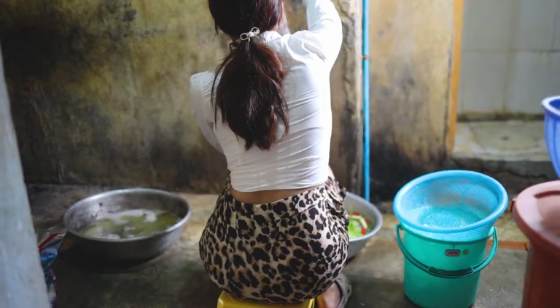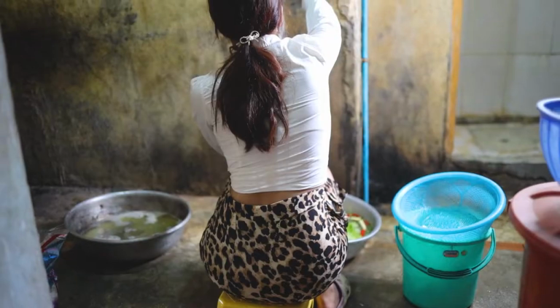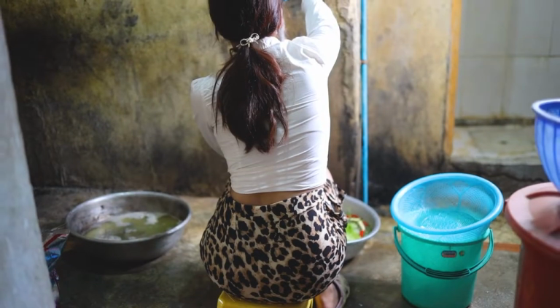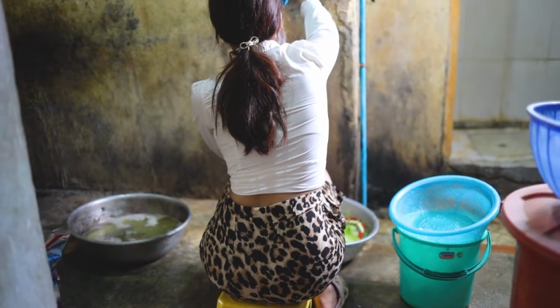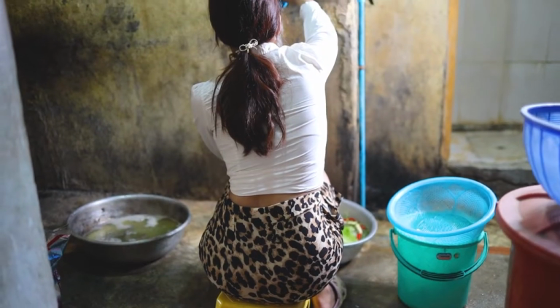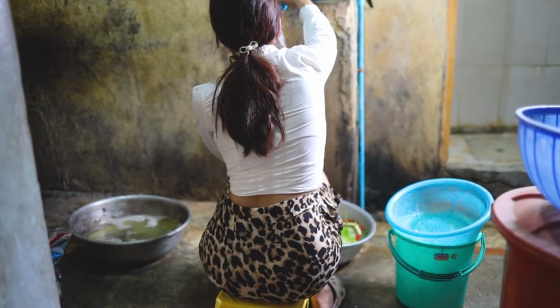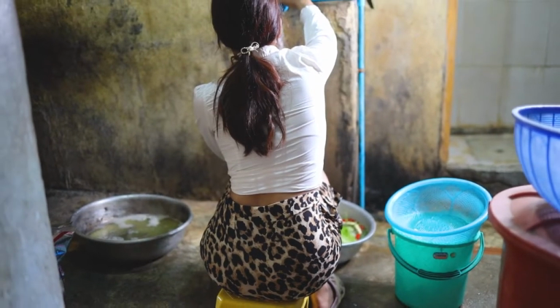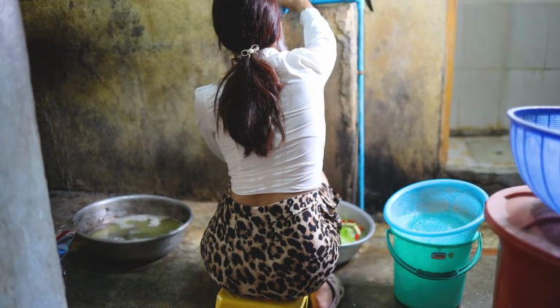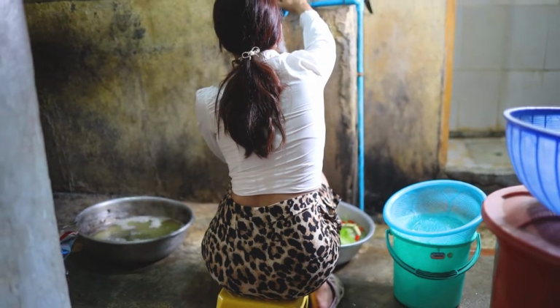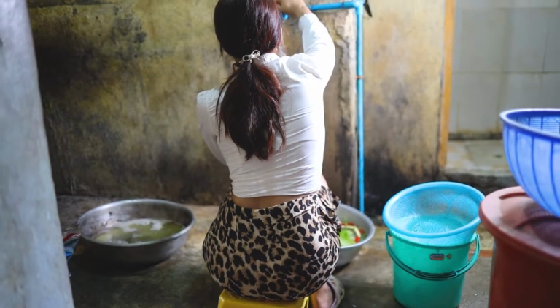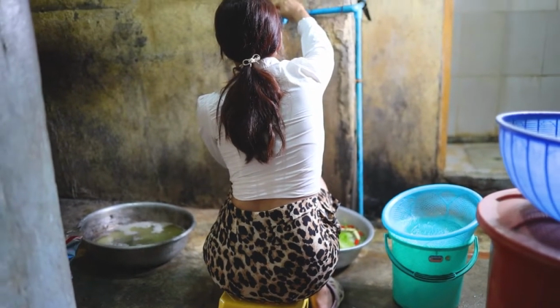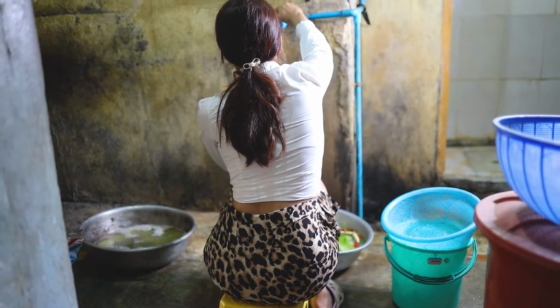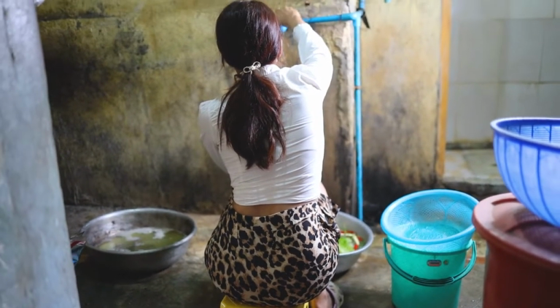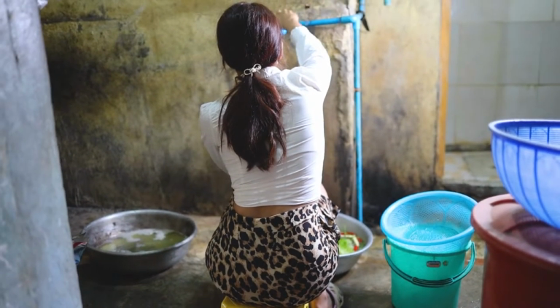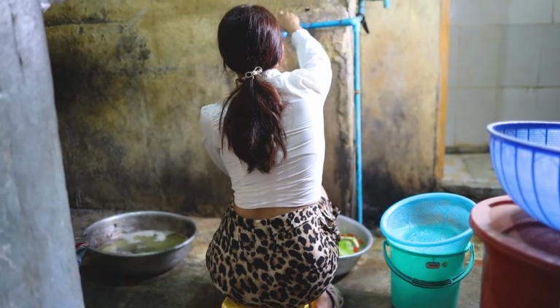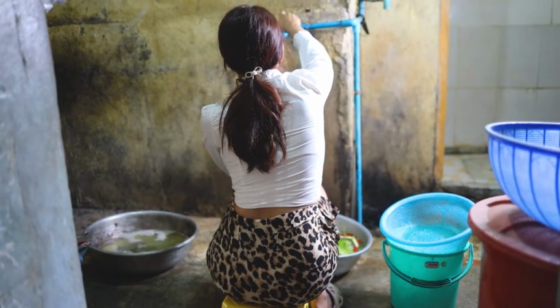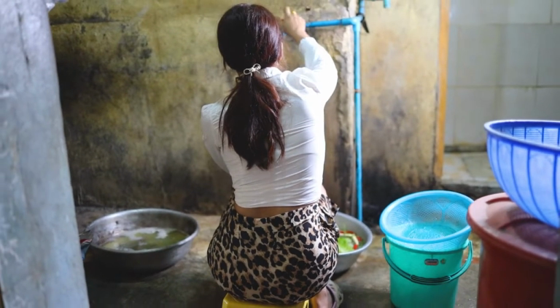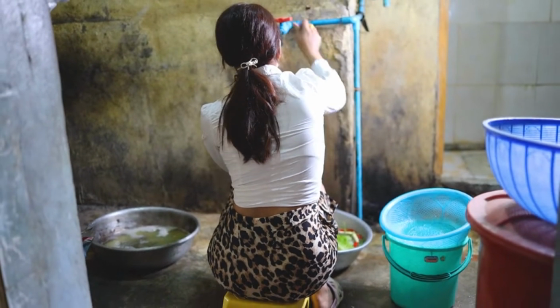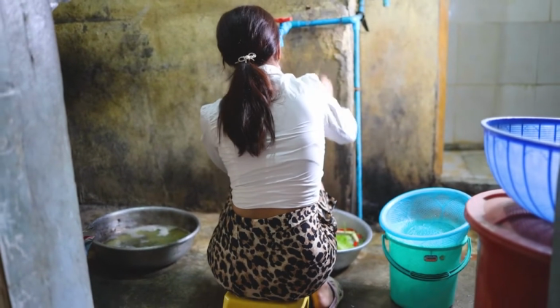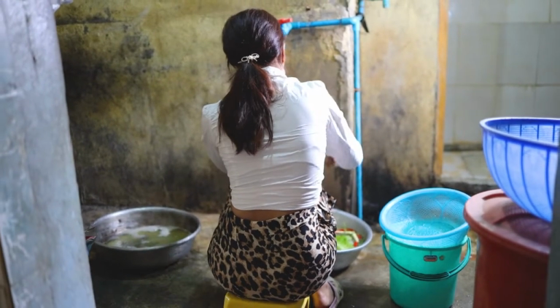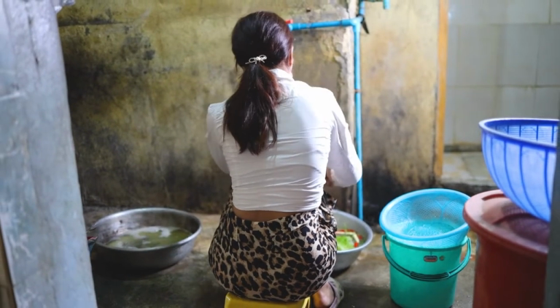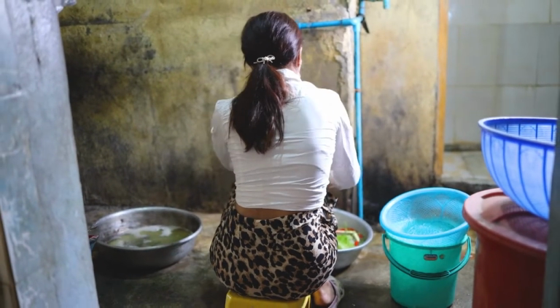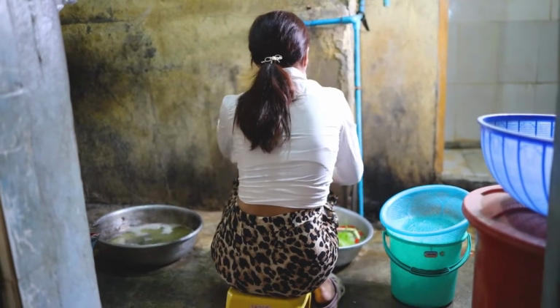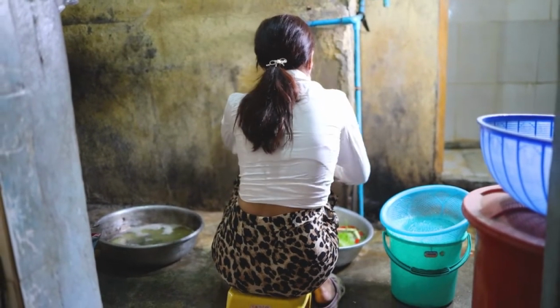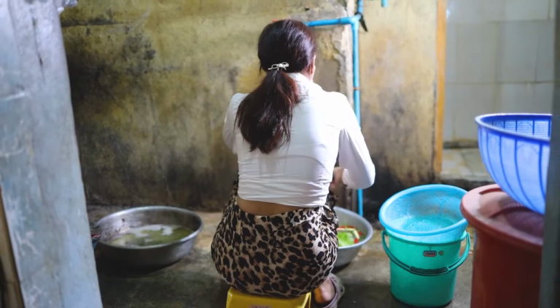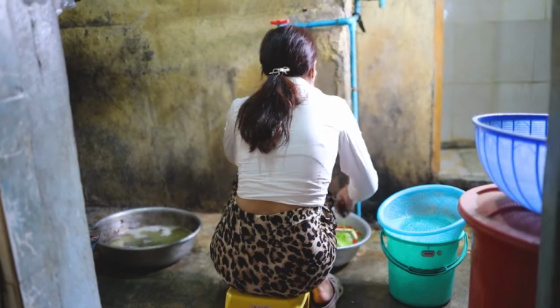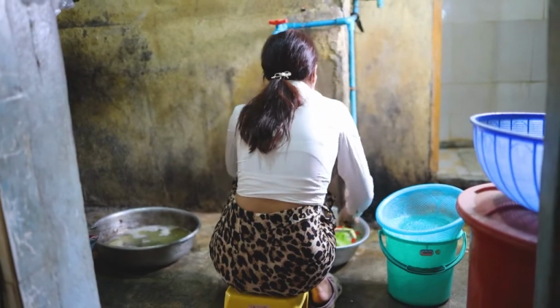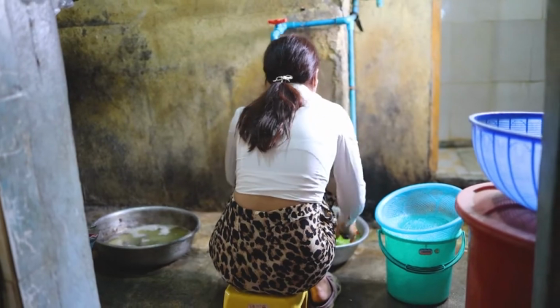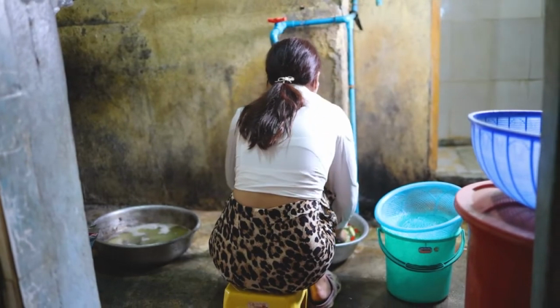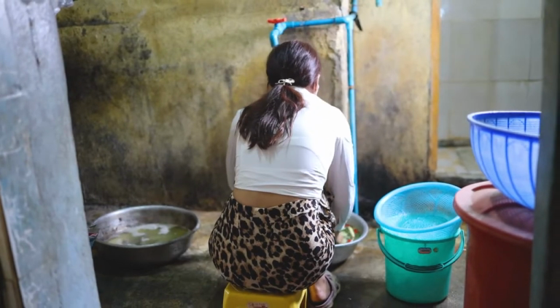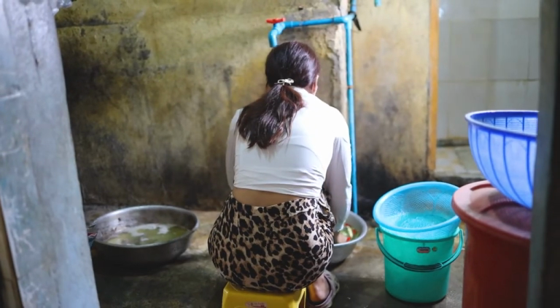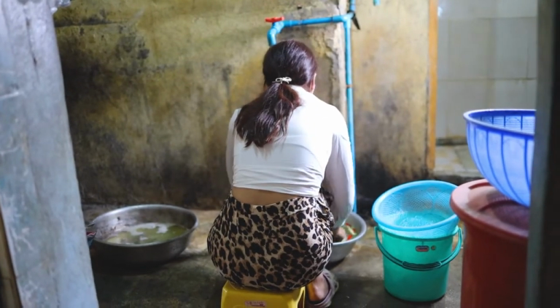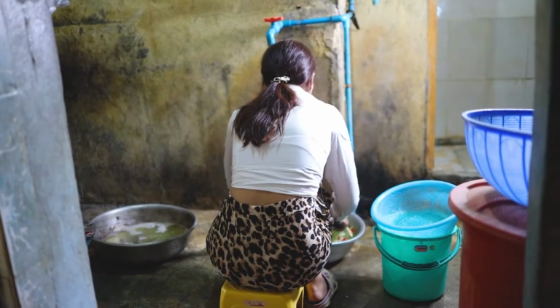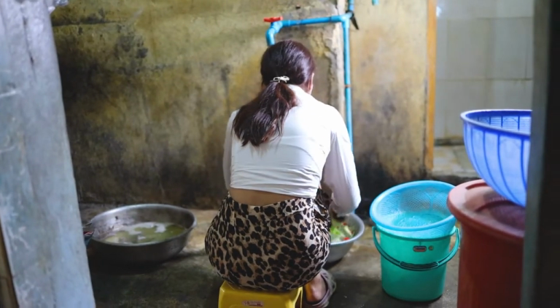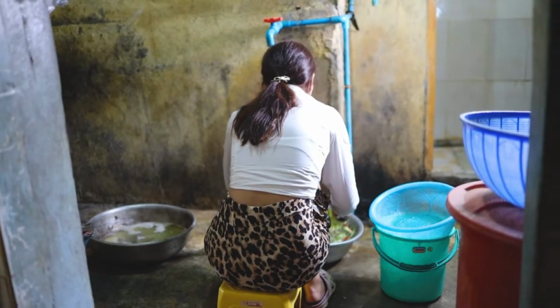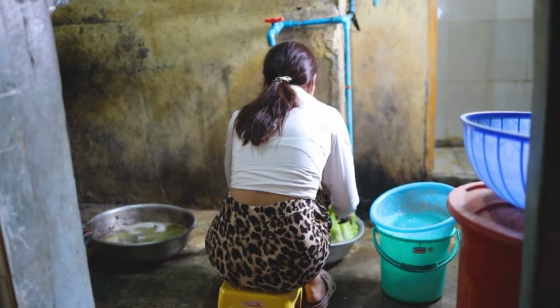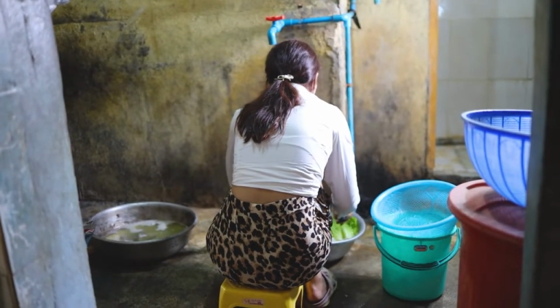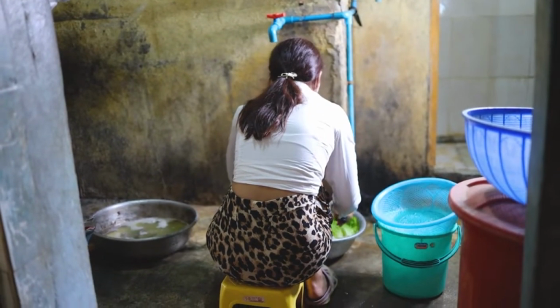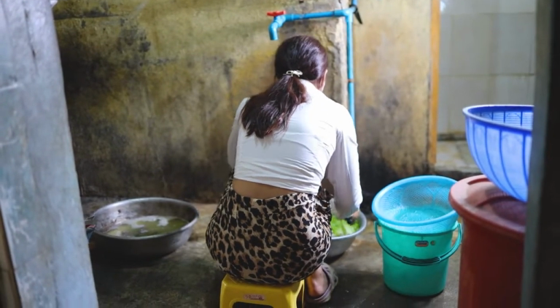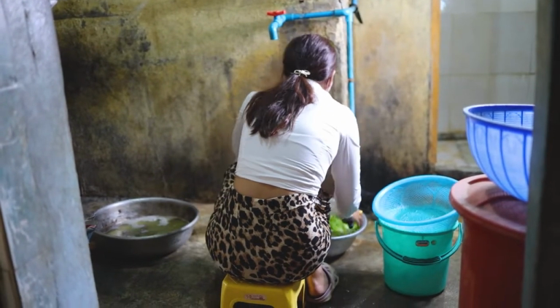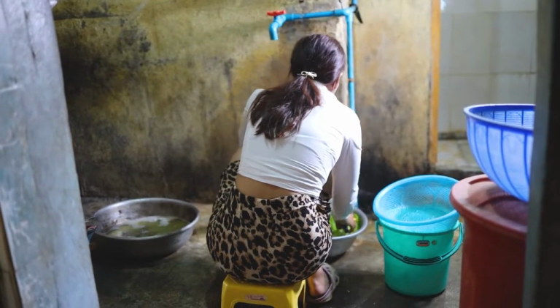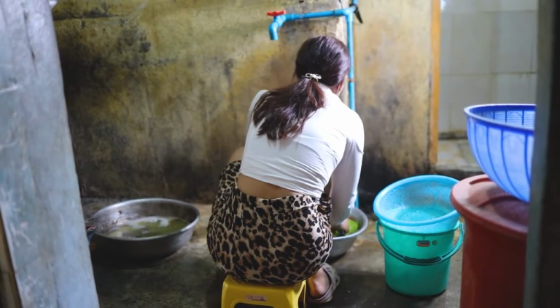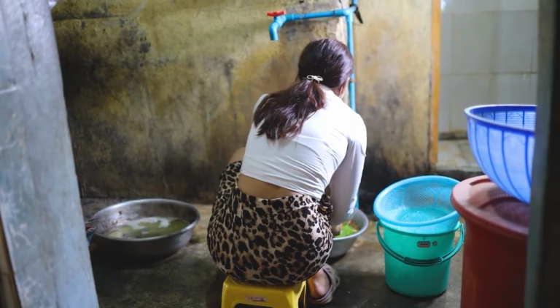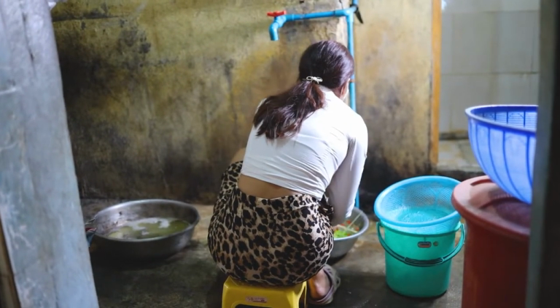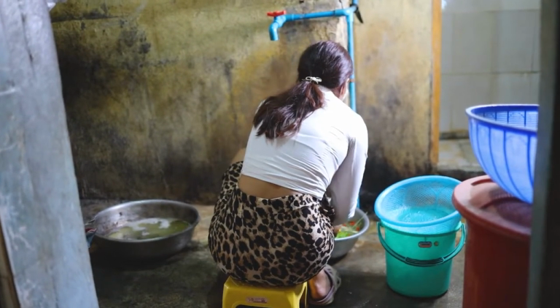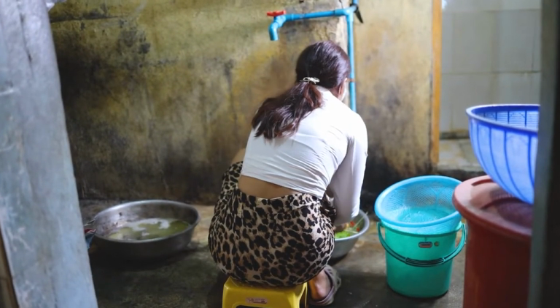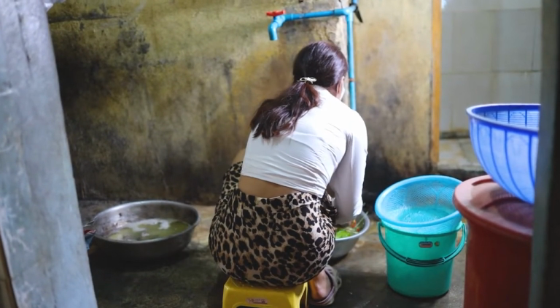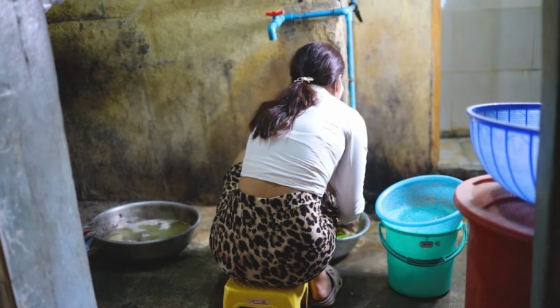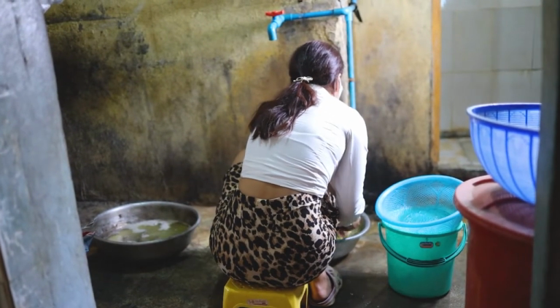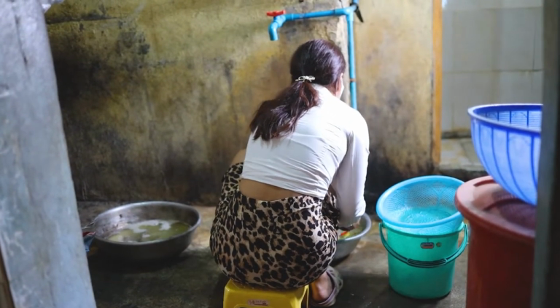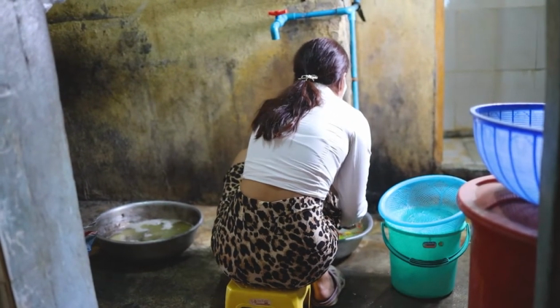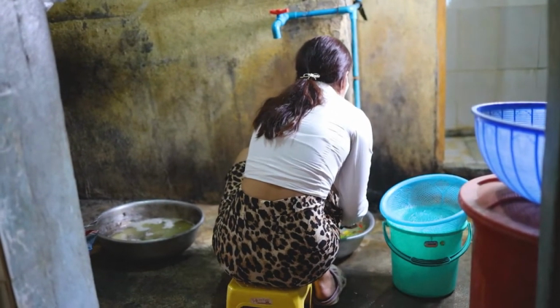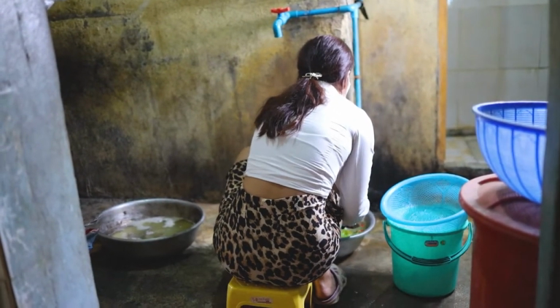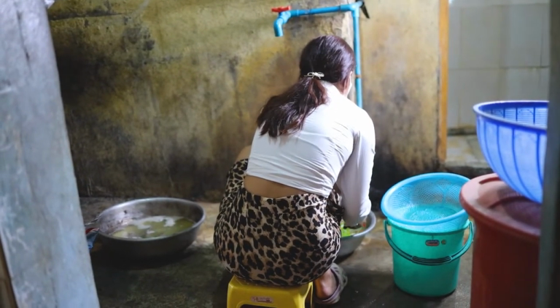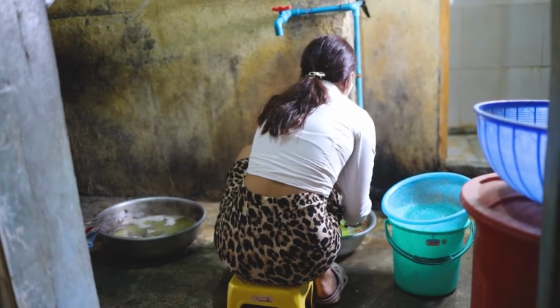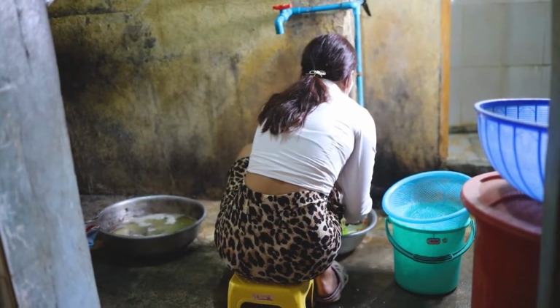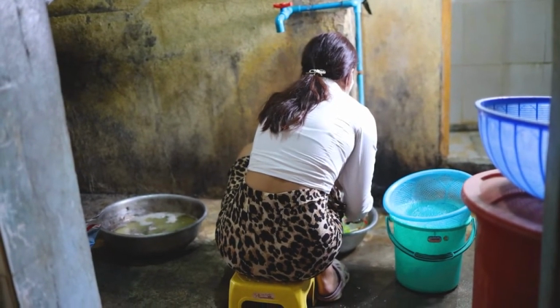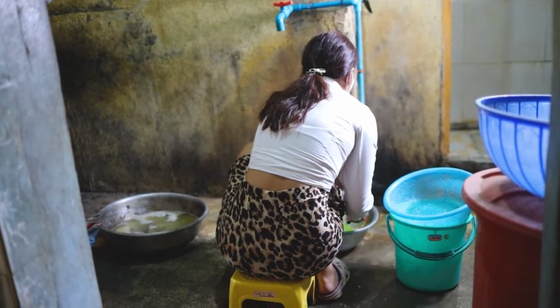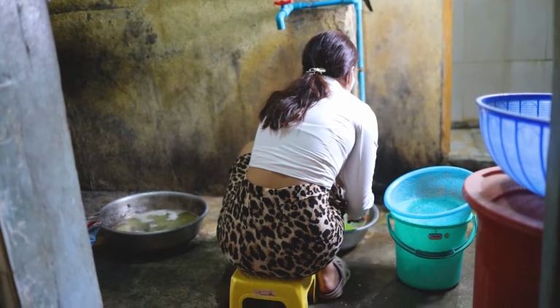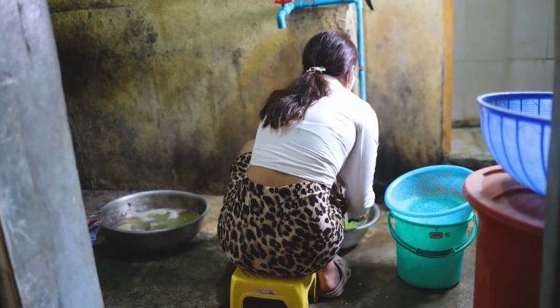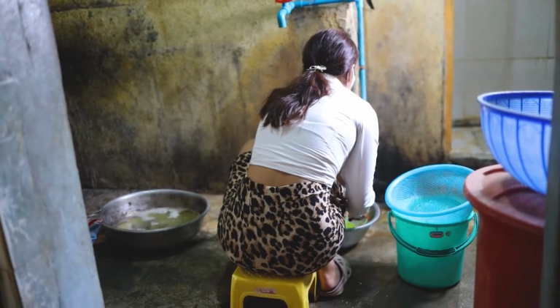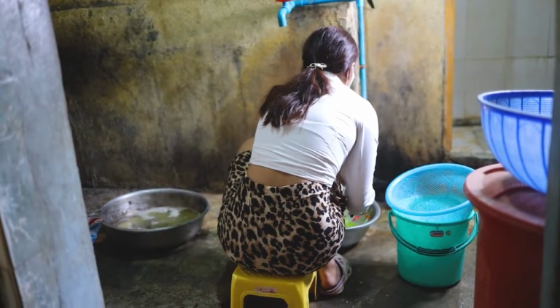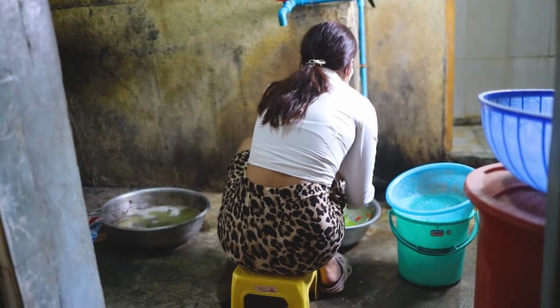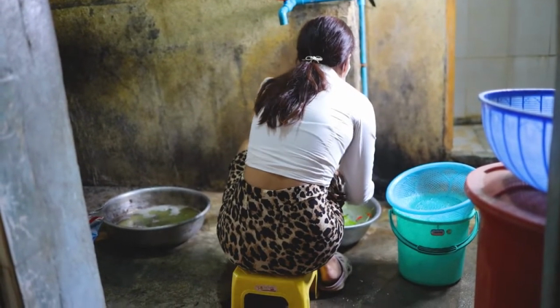Hello everyone. Welcome to the National Park of the City of the Bank.